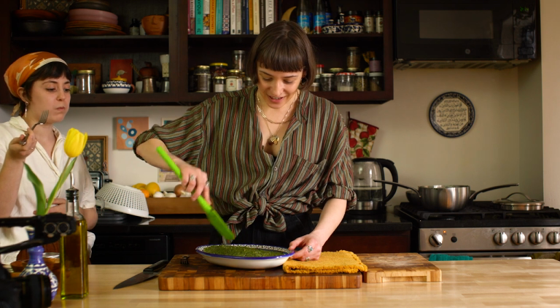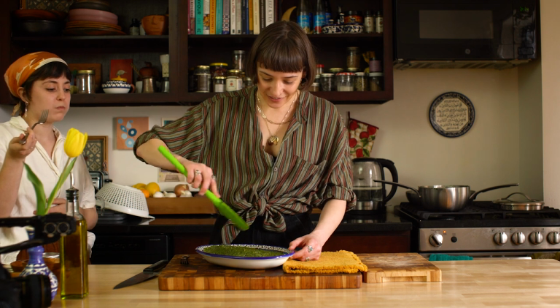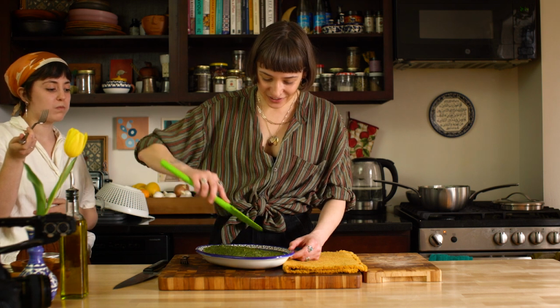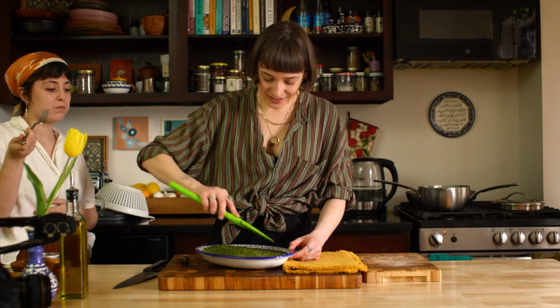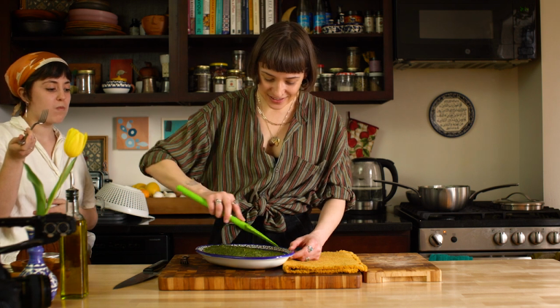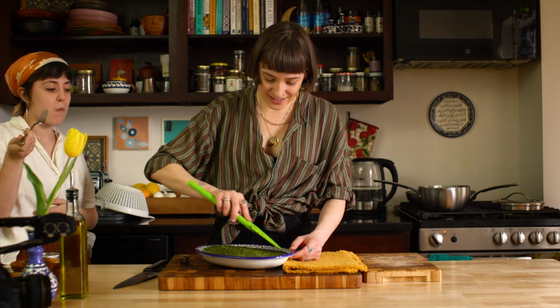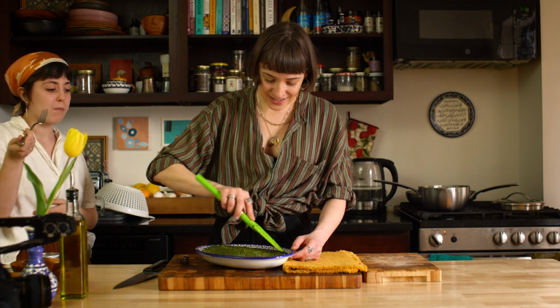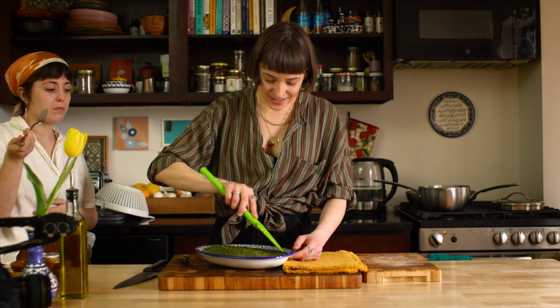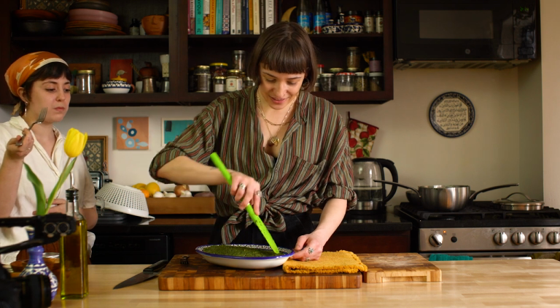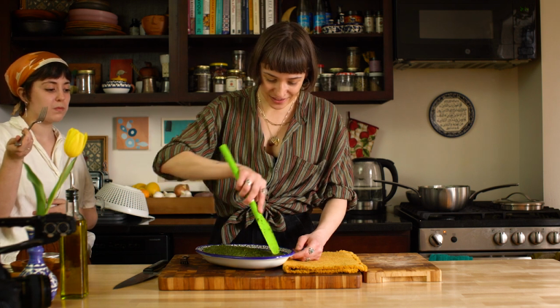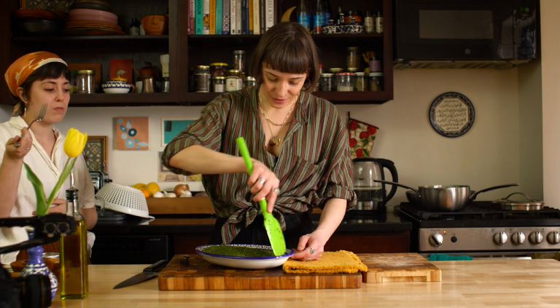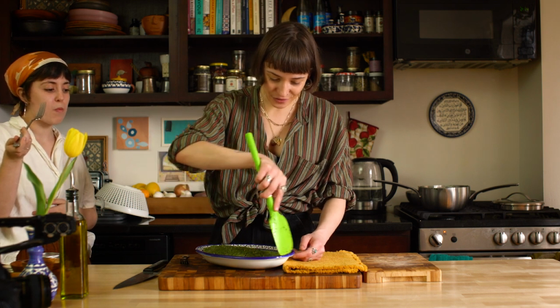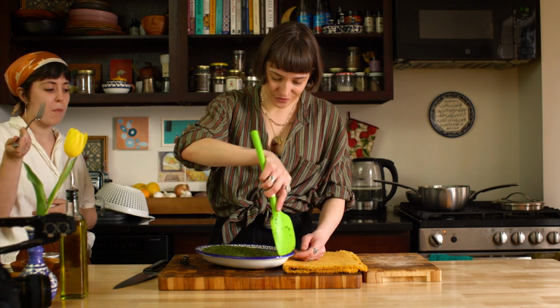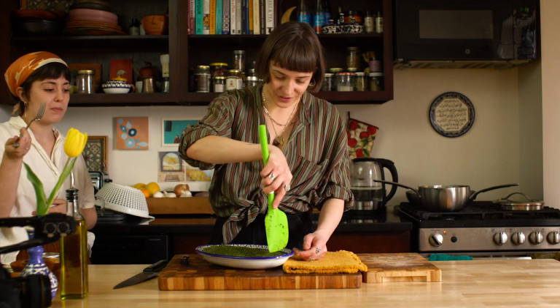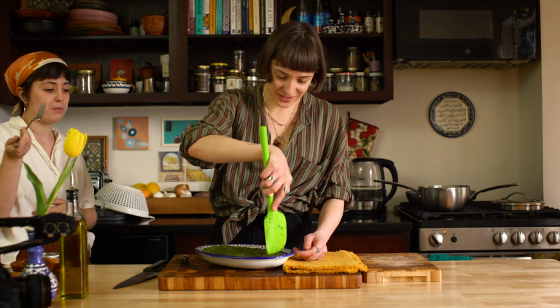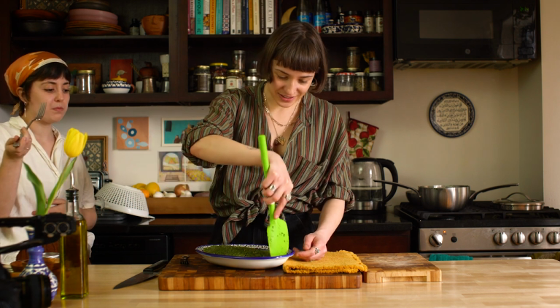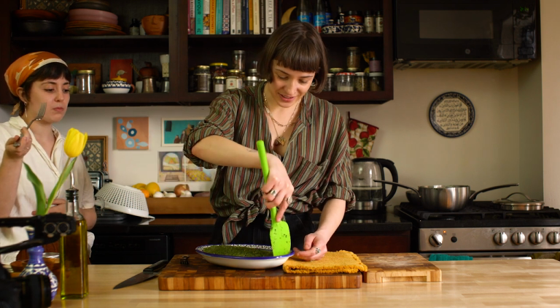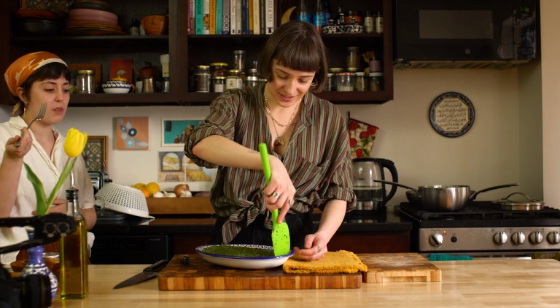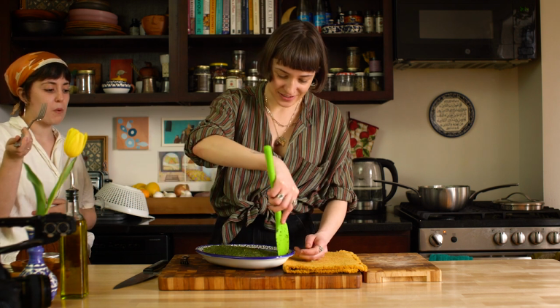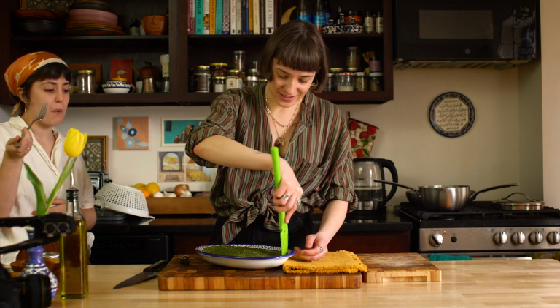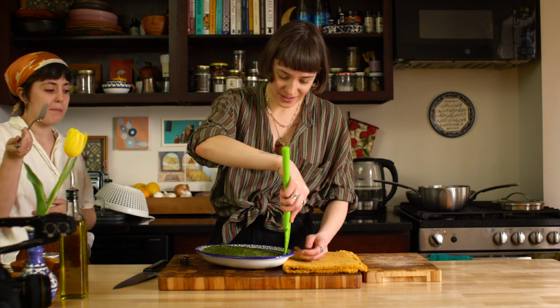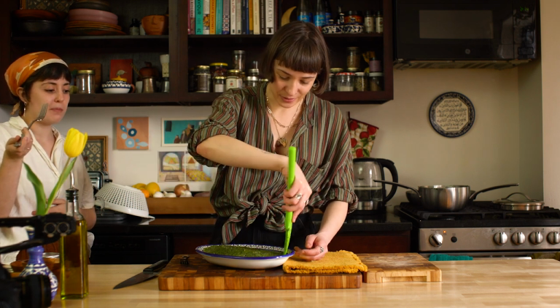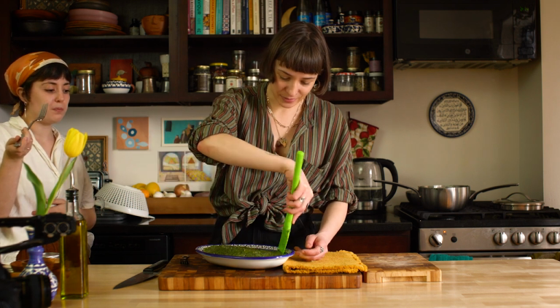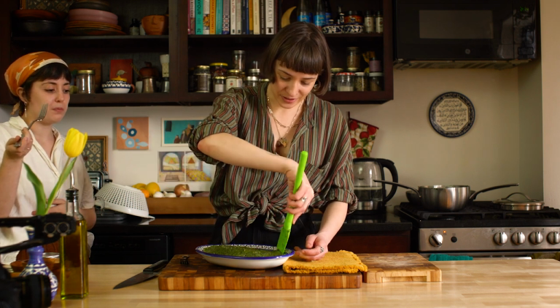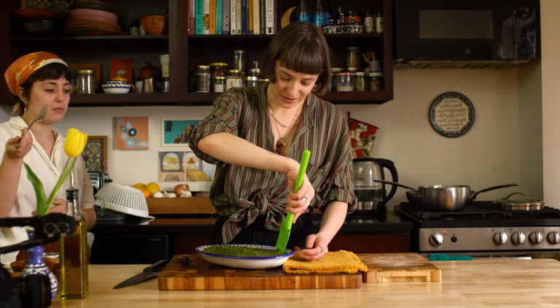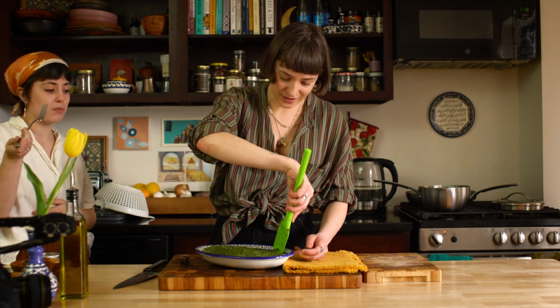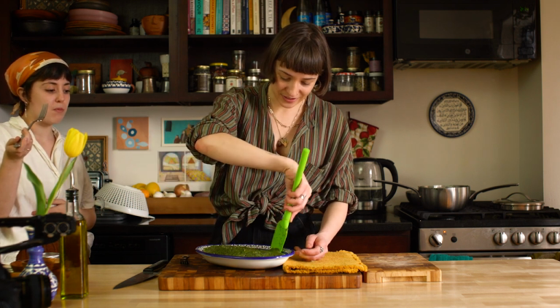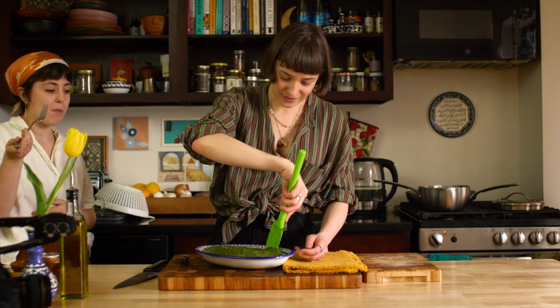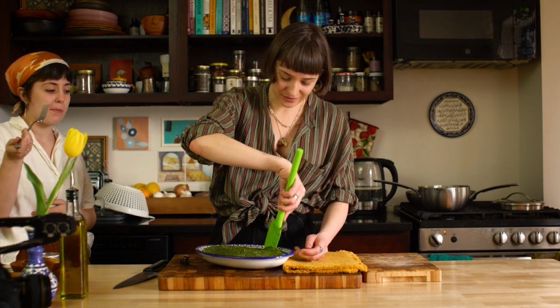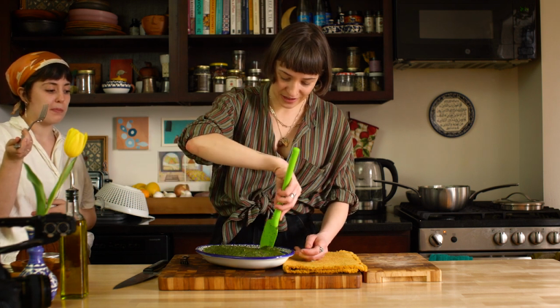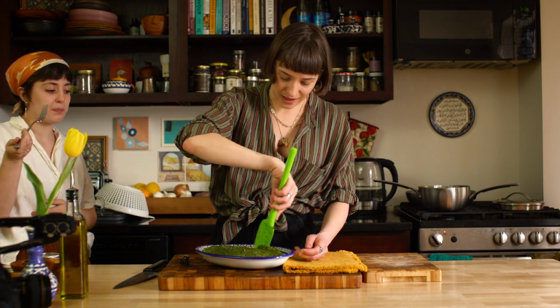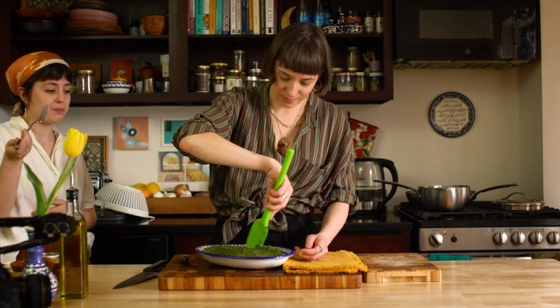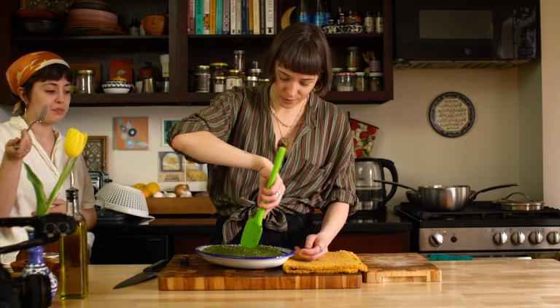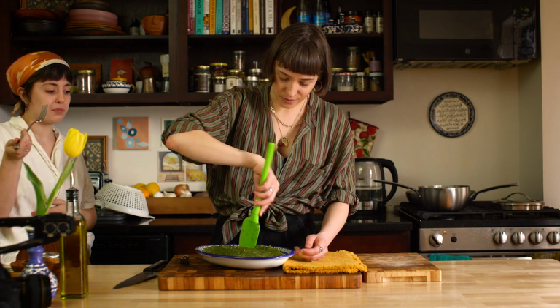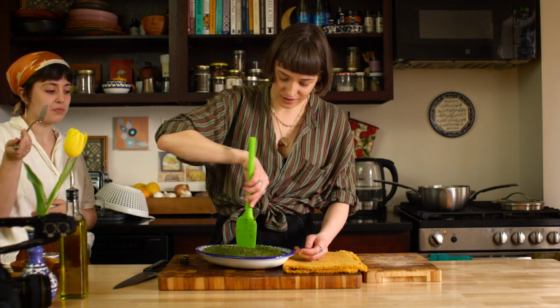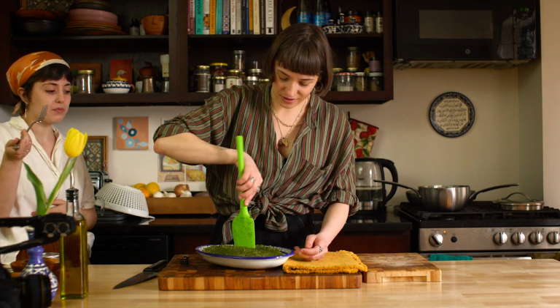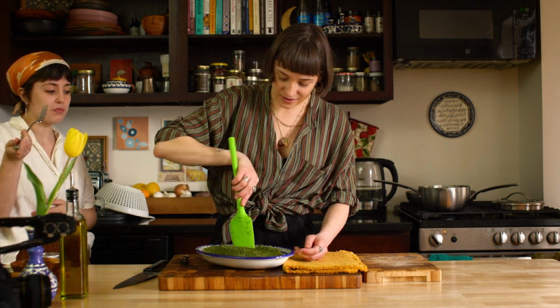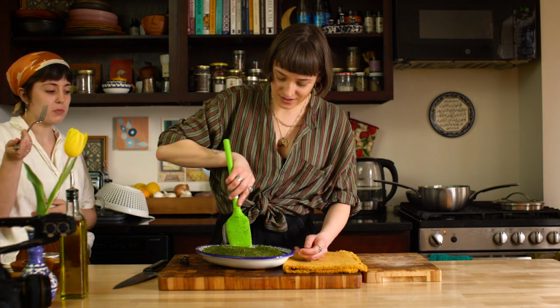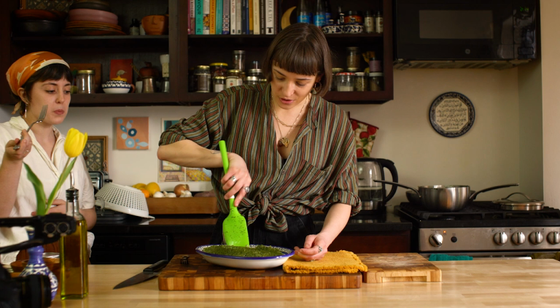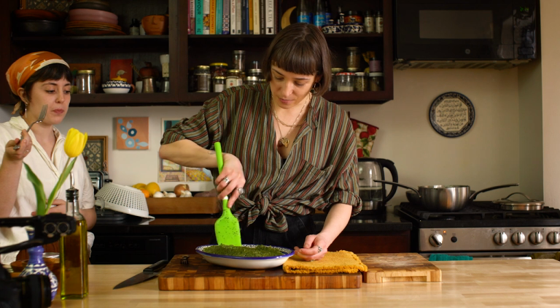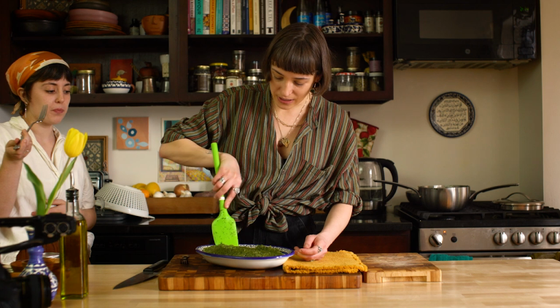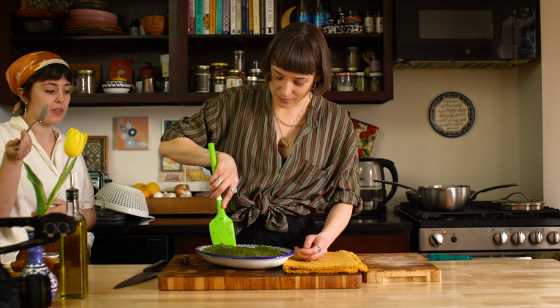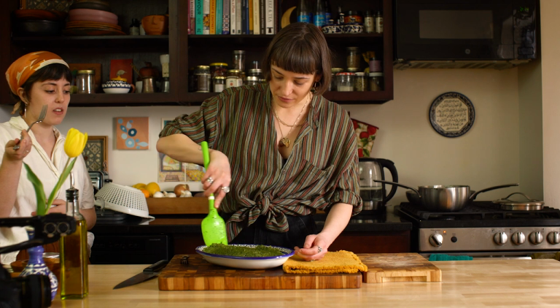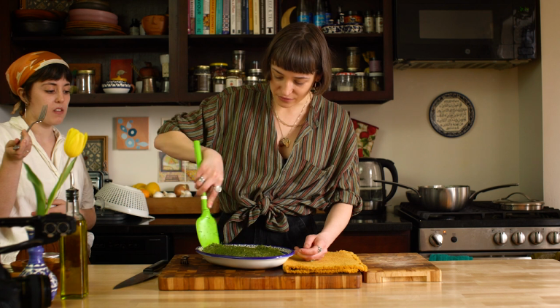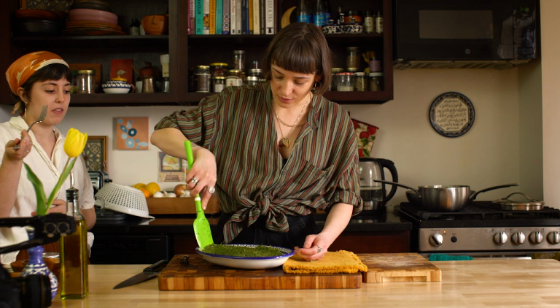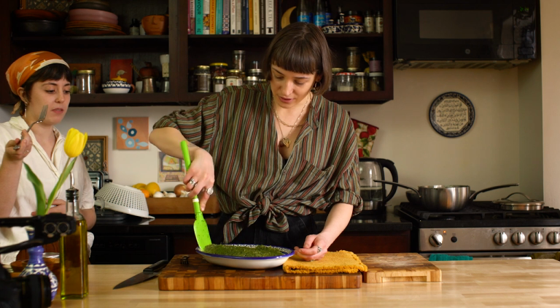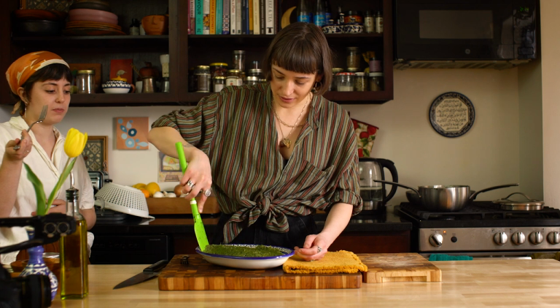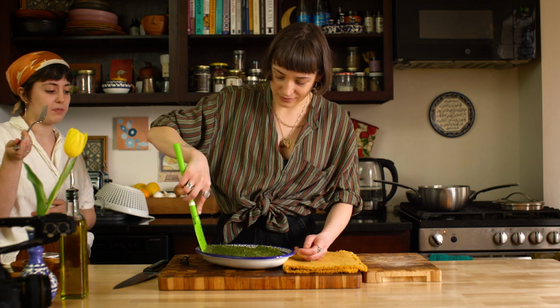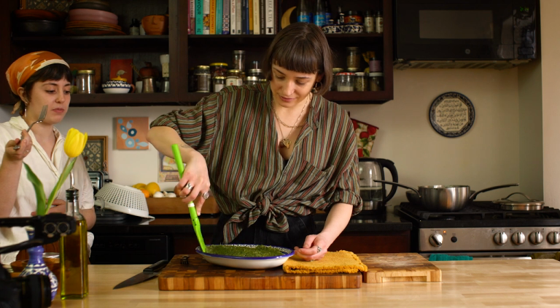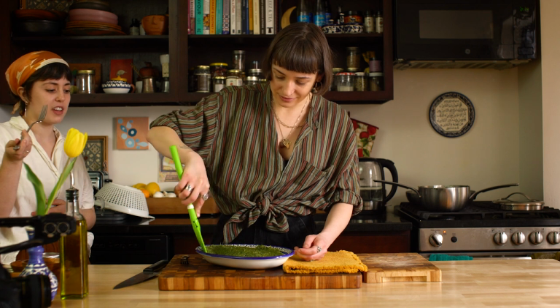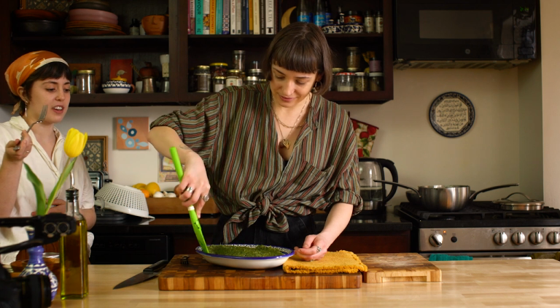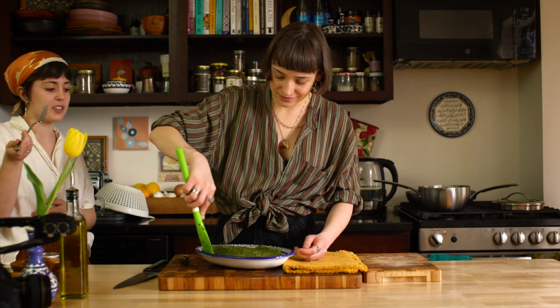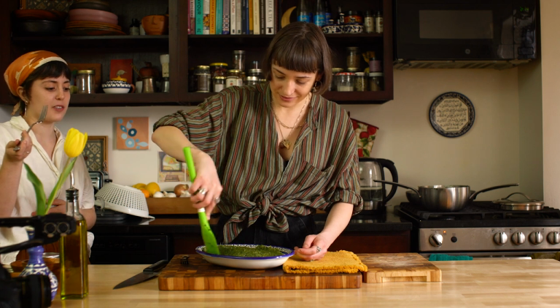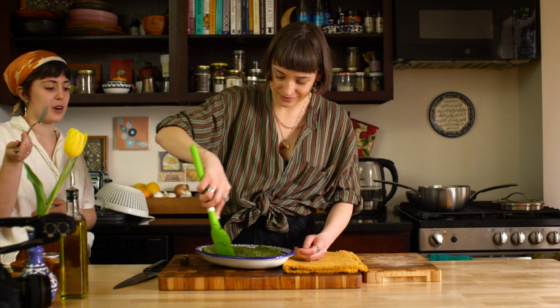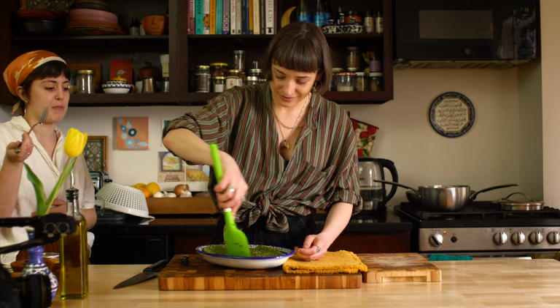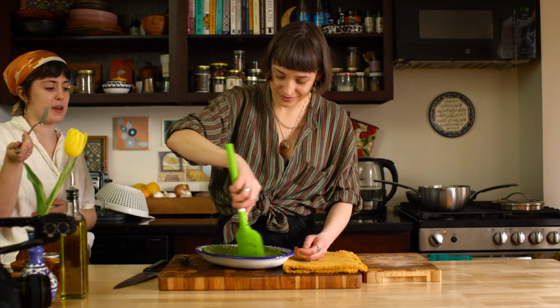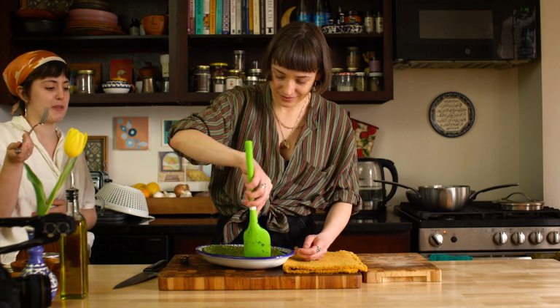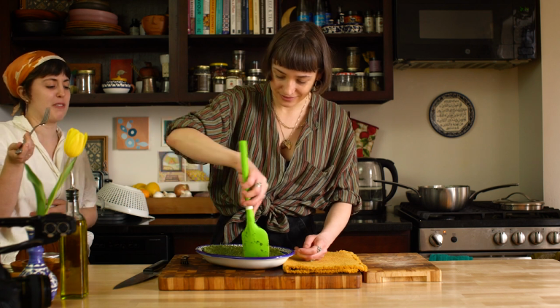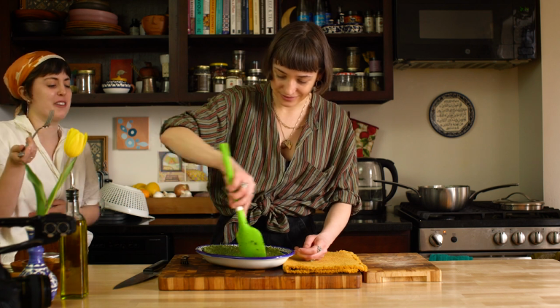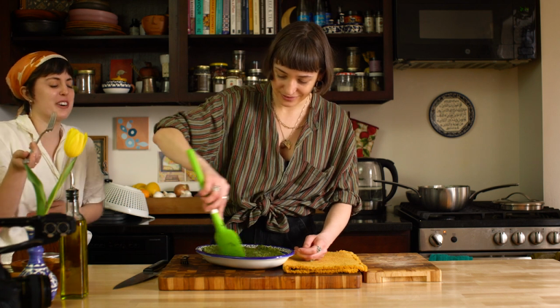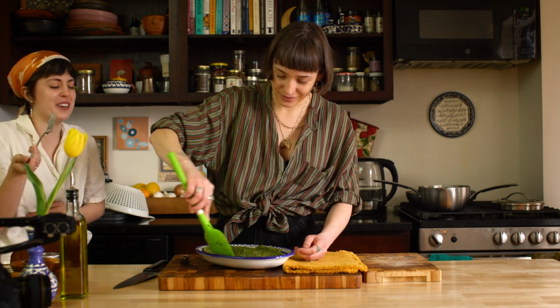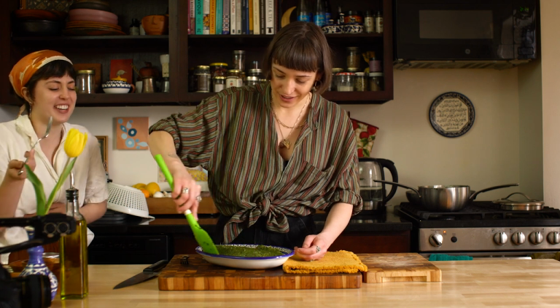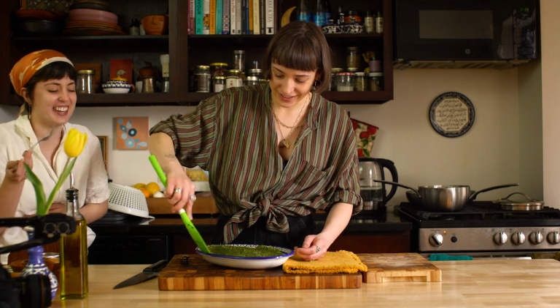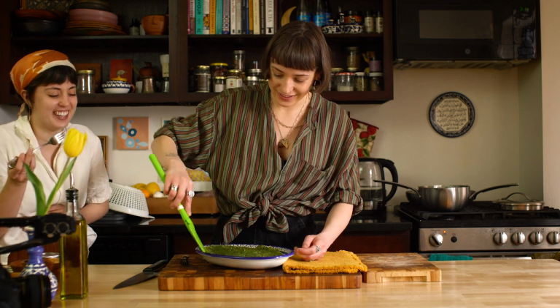I feel like this is a thing you could feed to kids and they would be happy with it. It's so baby food-y — it is very baby food-y, right?